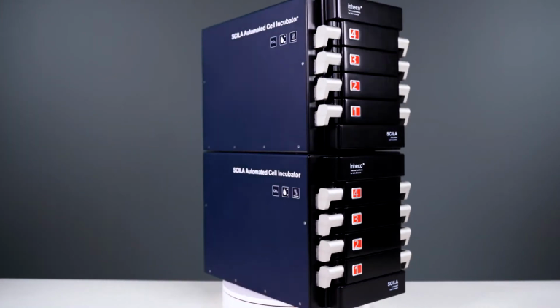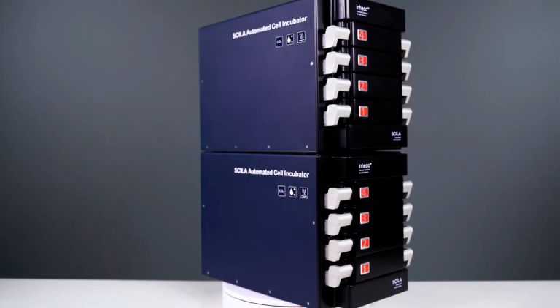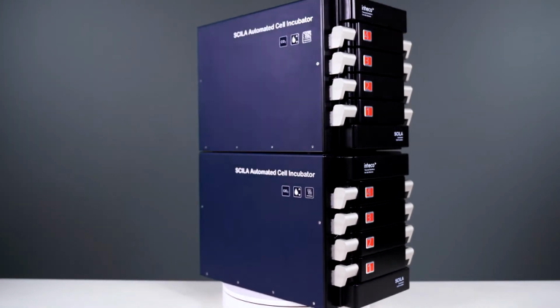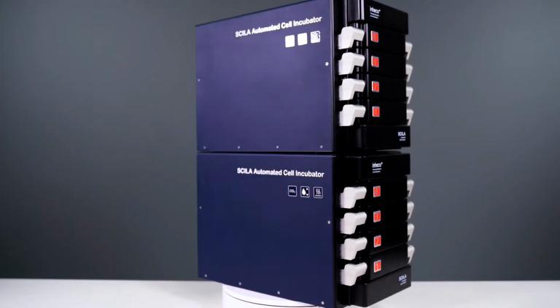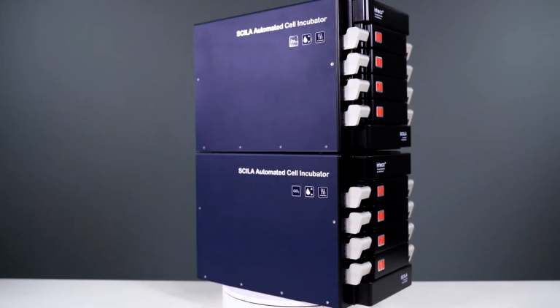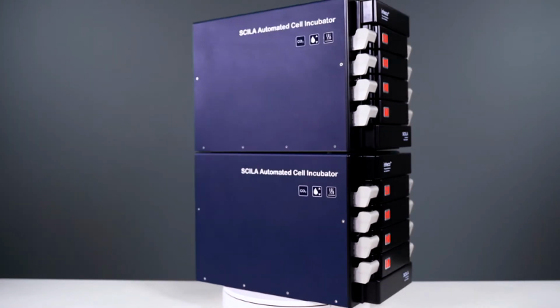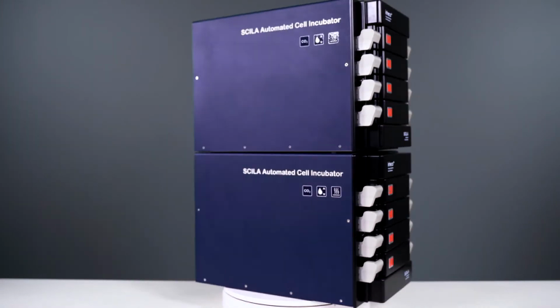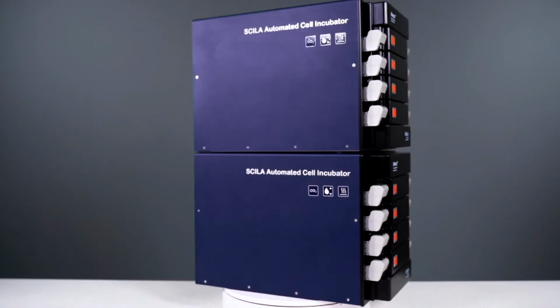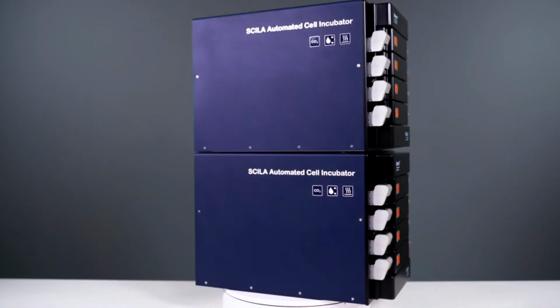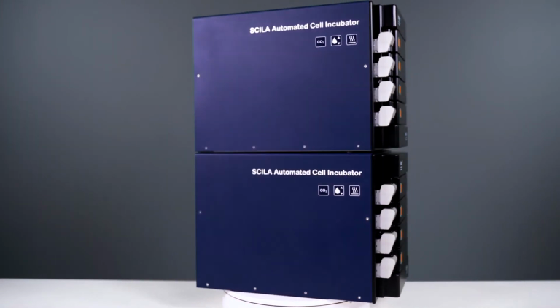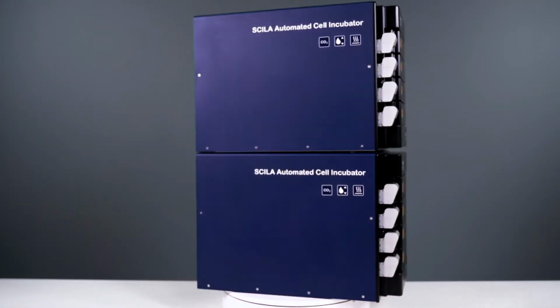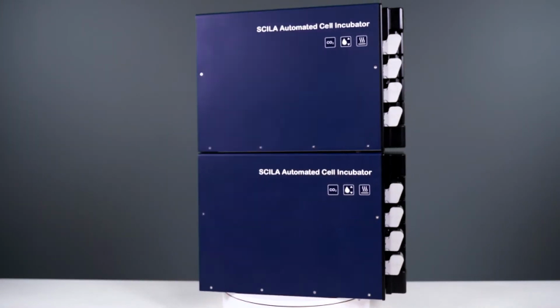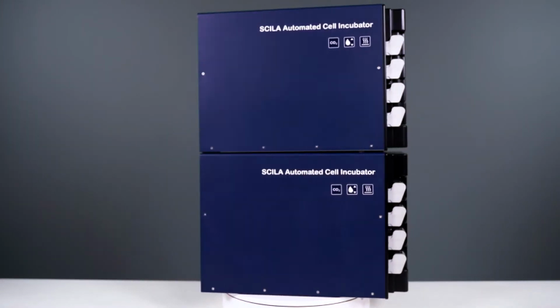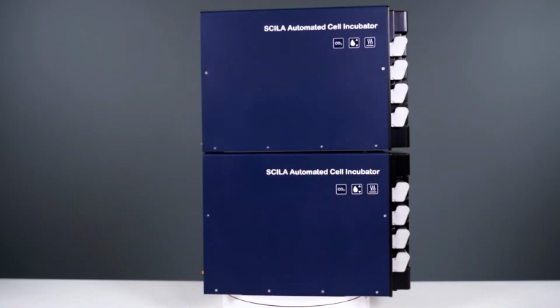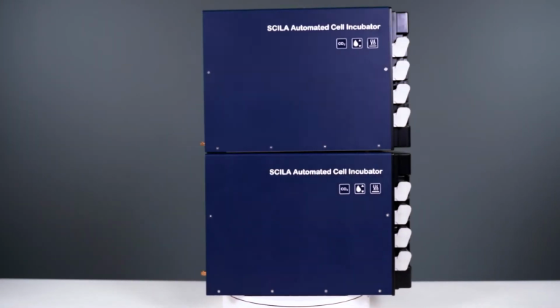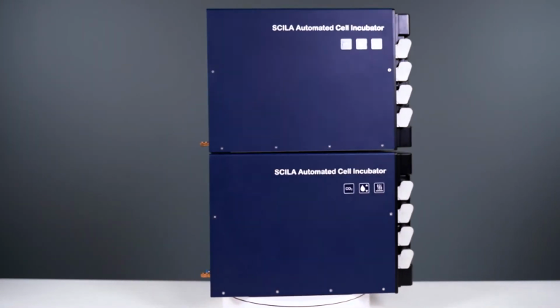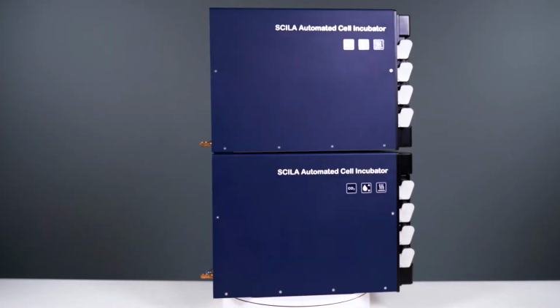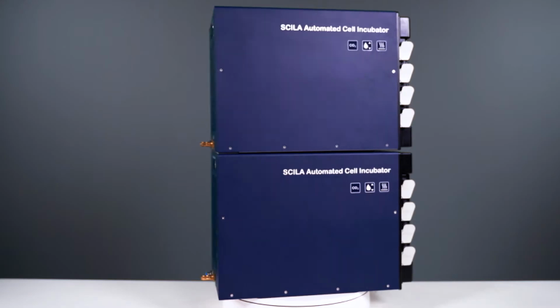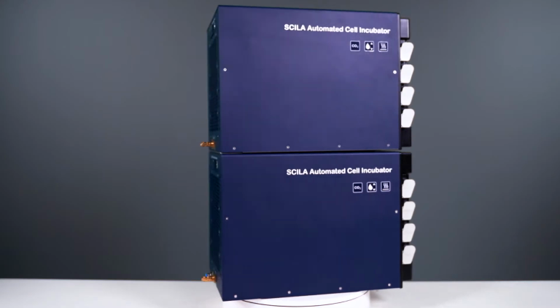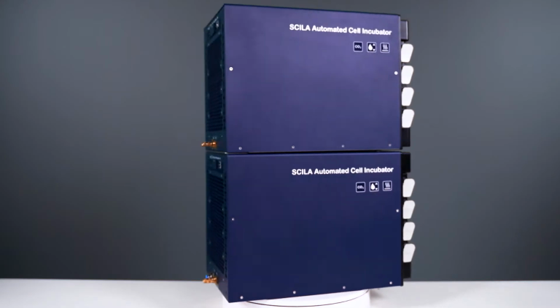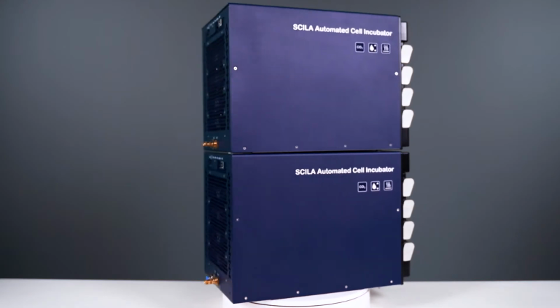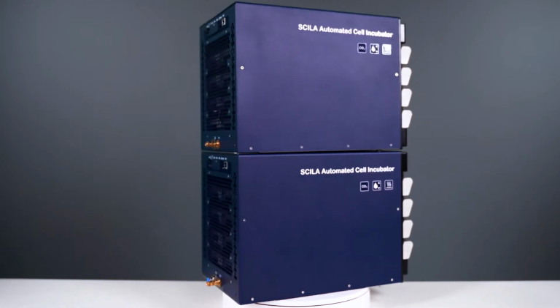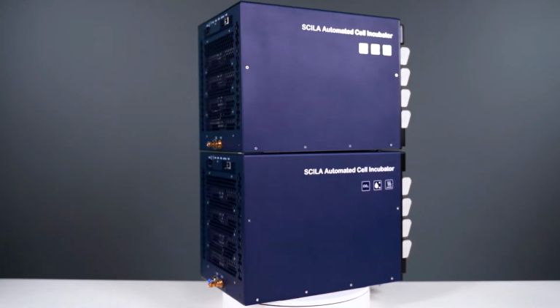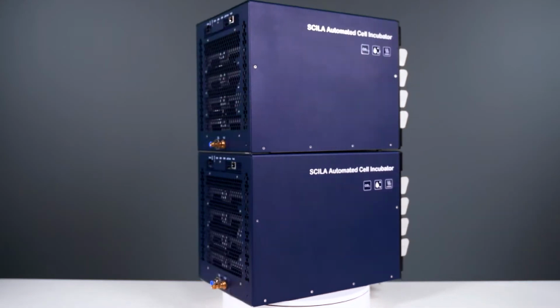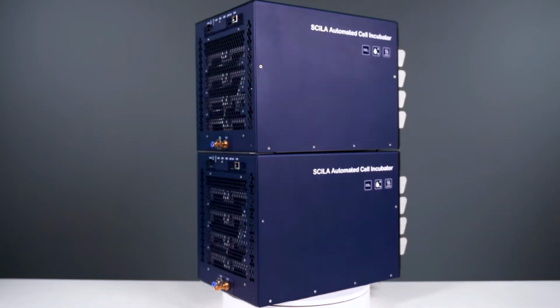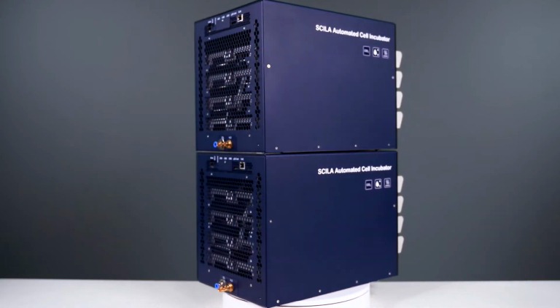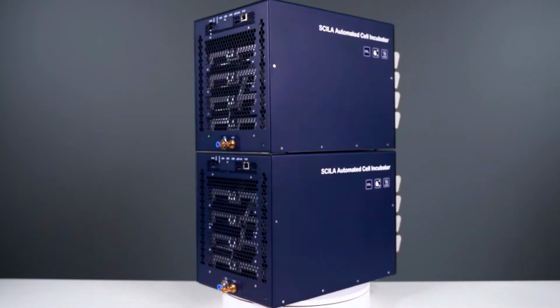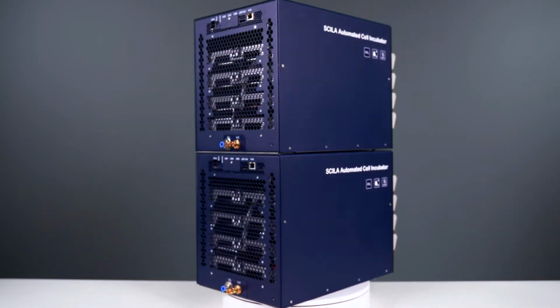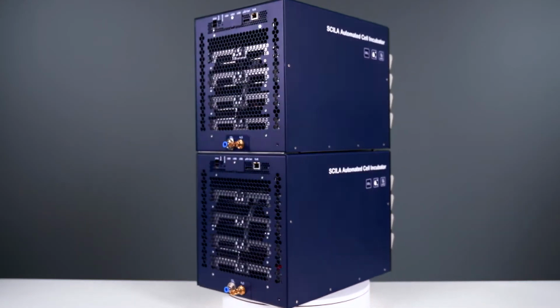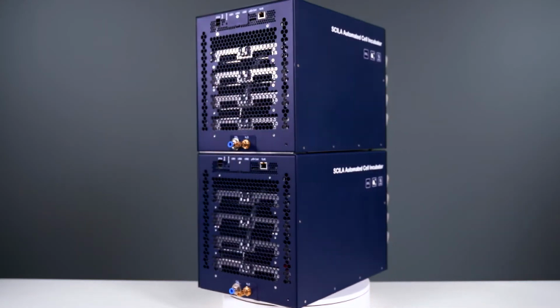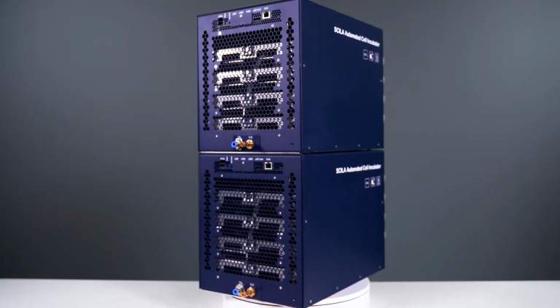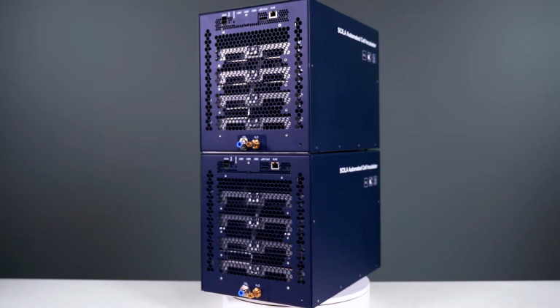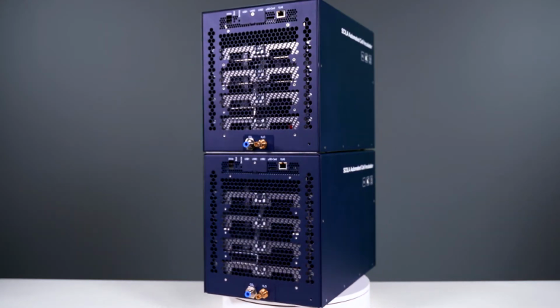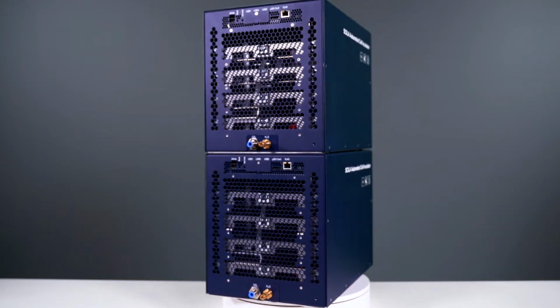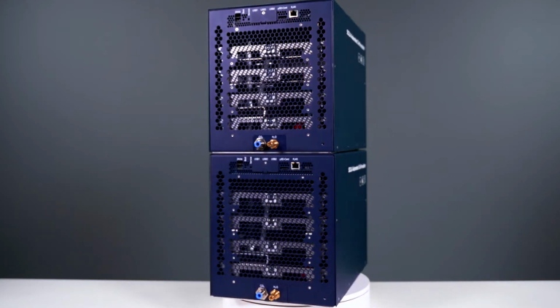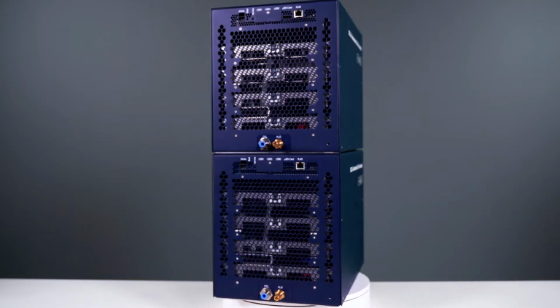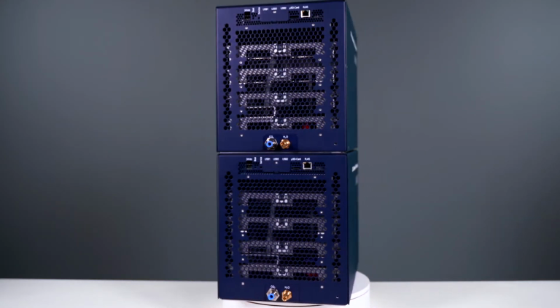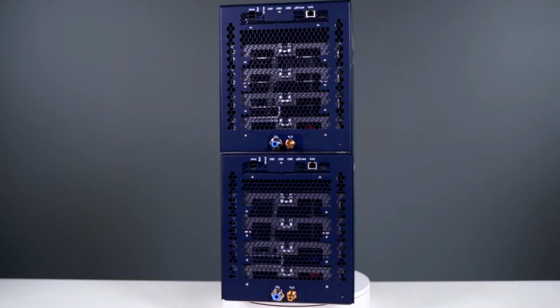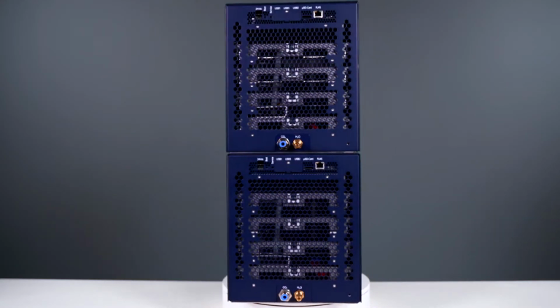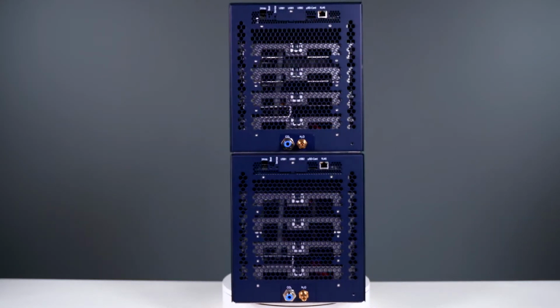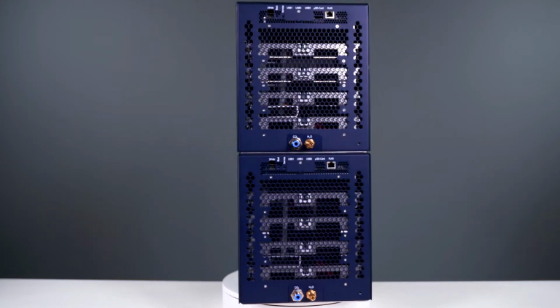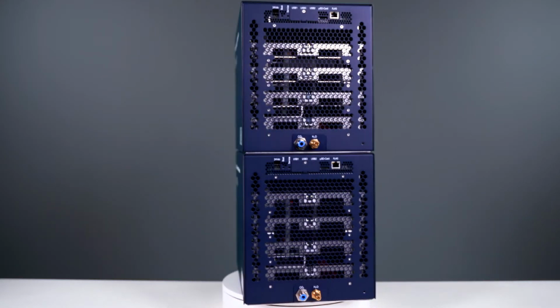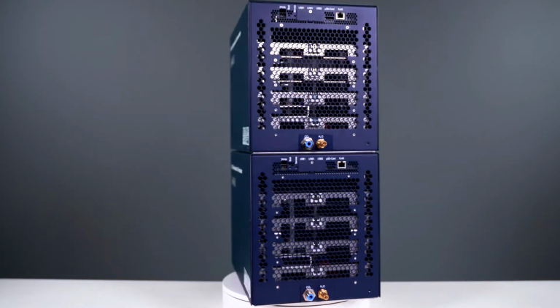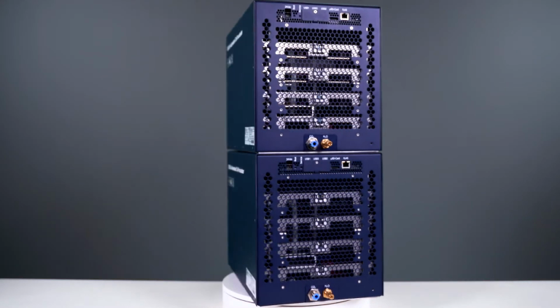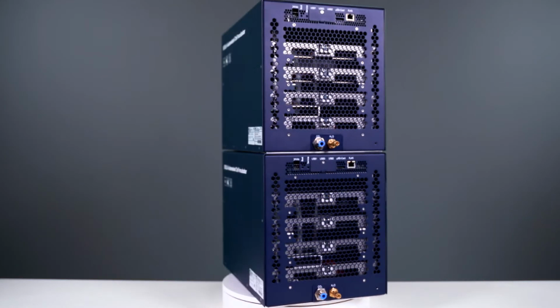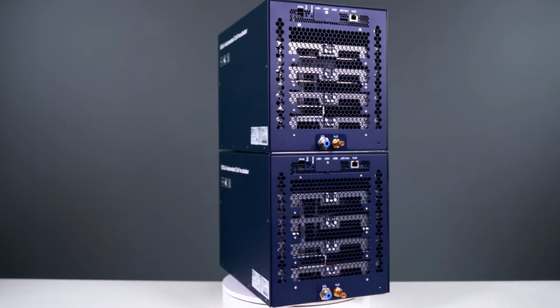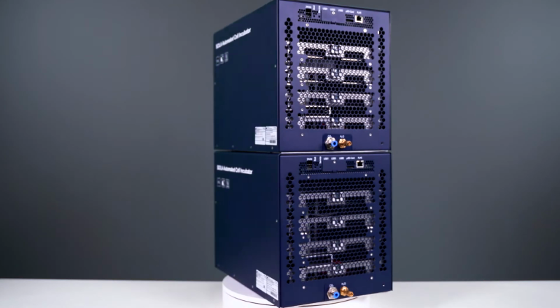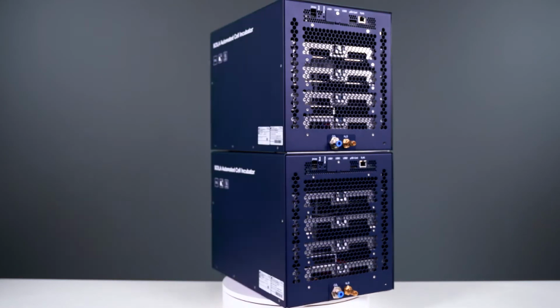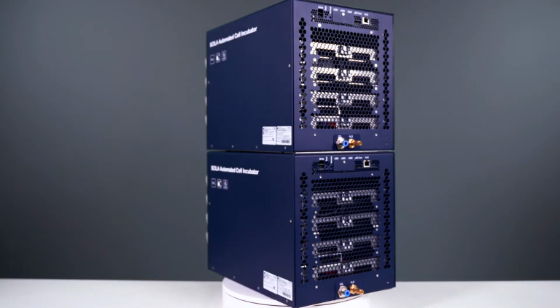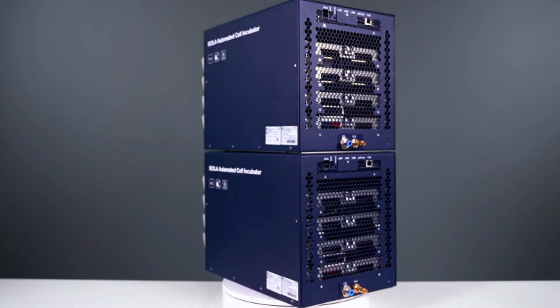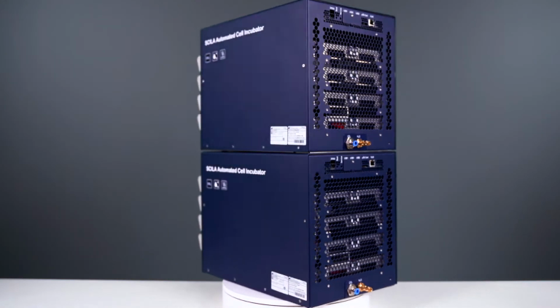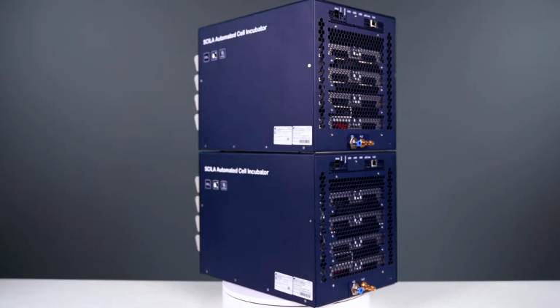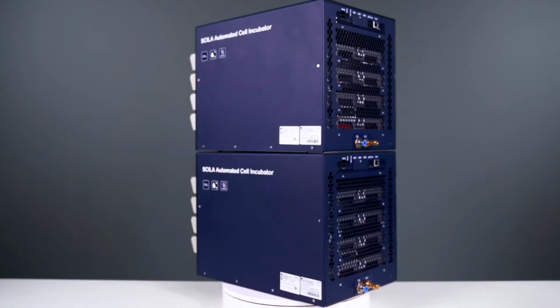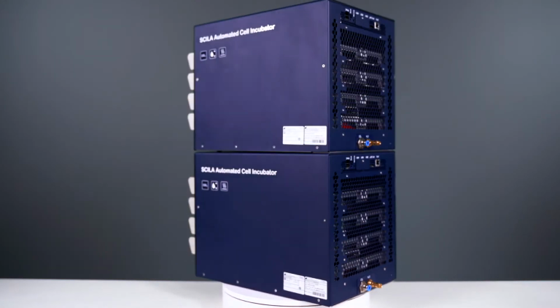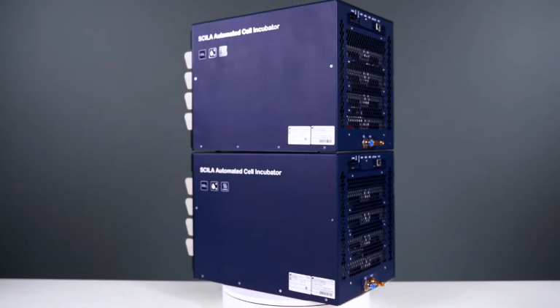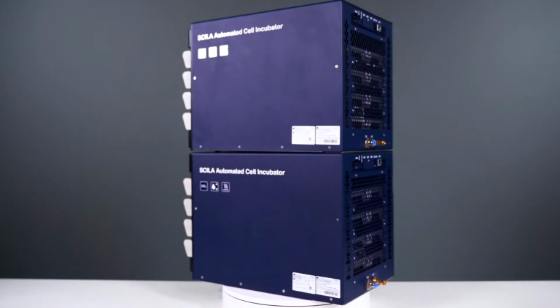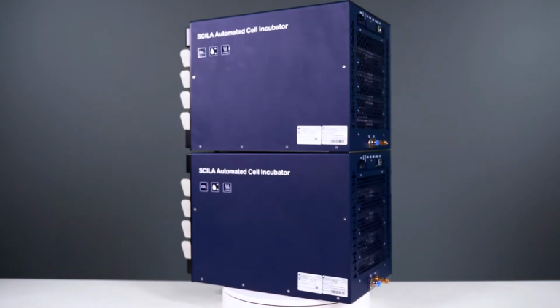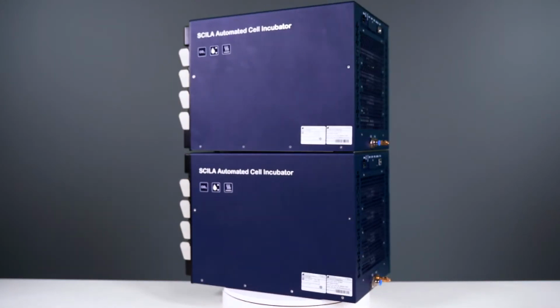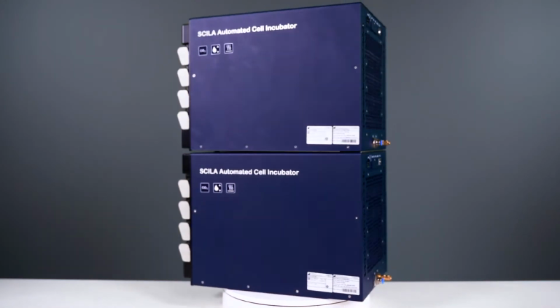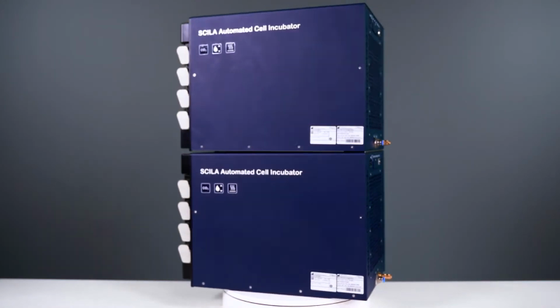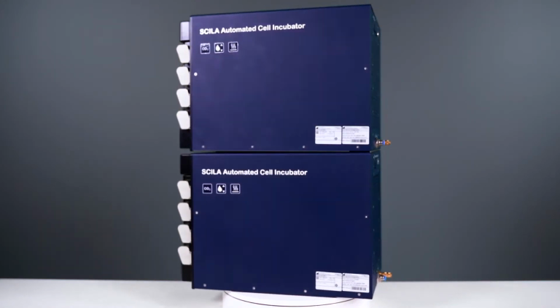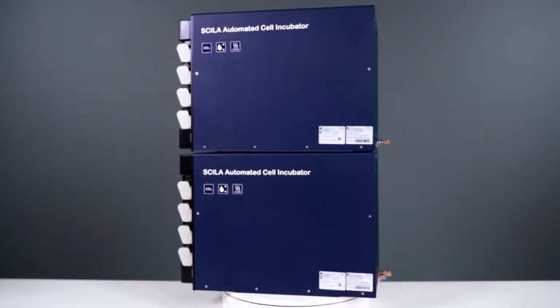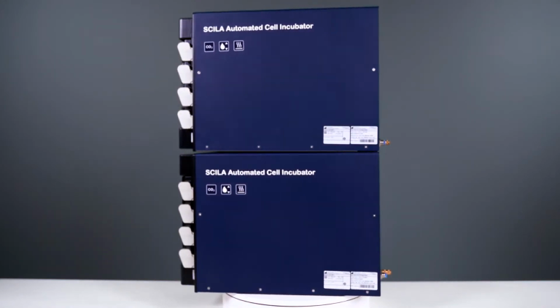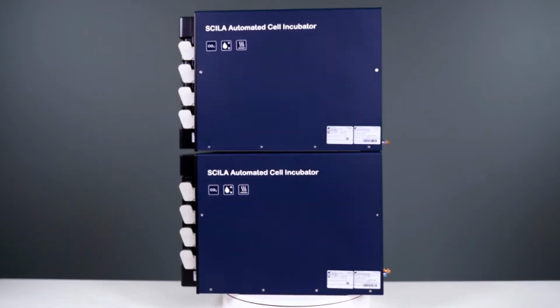In addition to integrated solutions, our incubator is fully able to operate as a standalone solution.